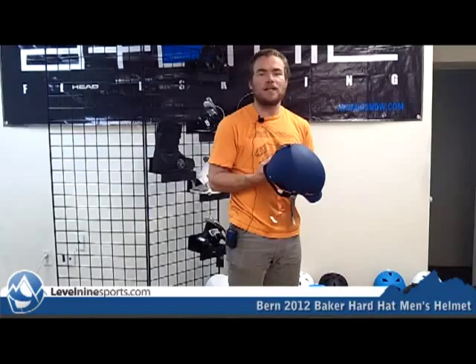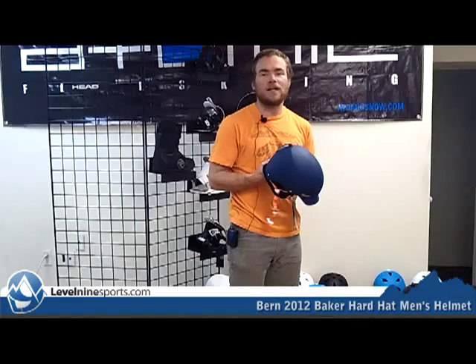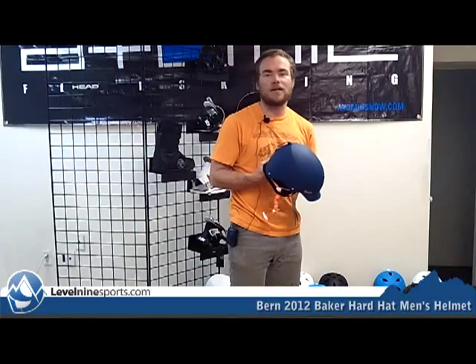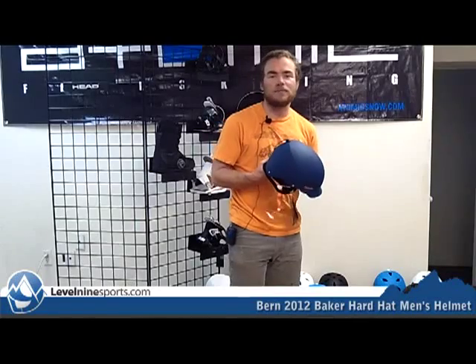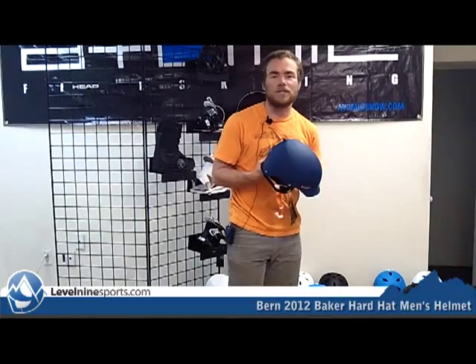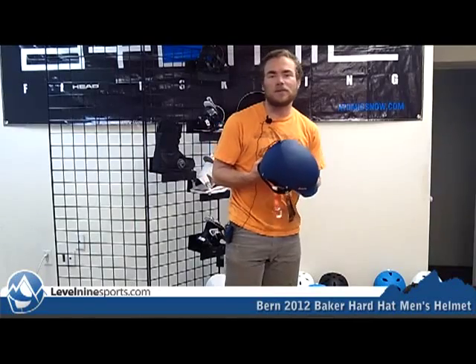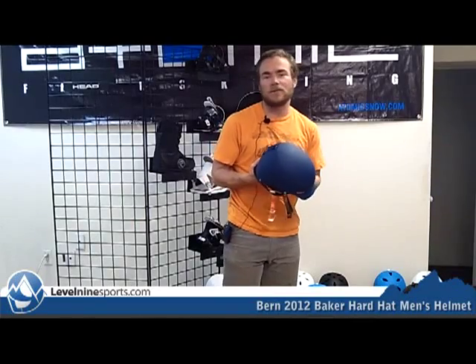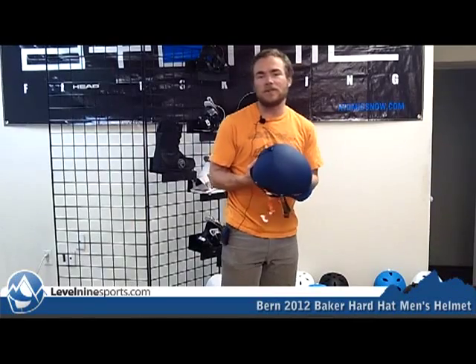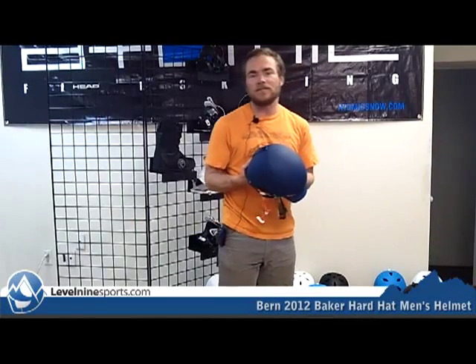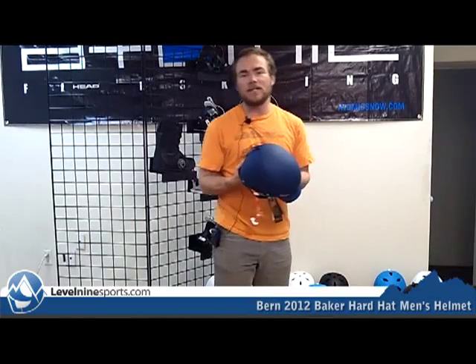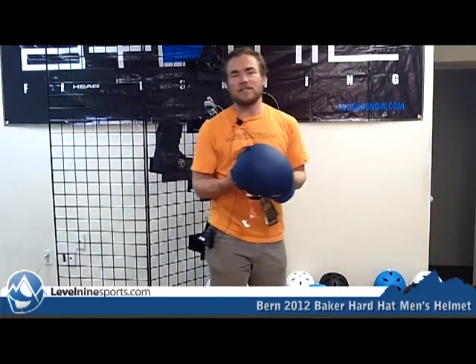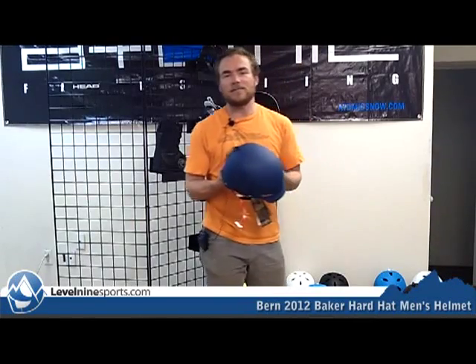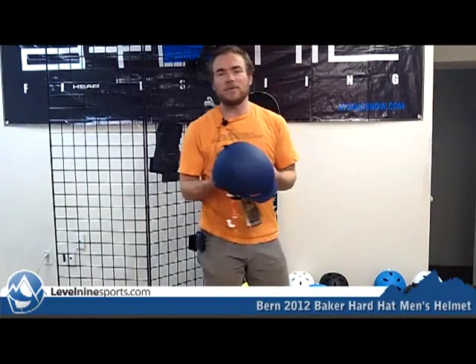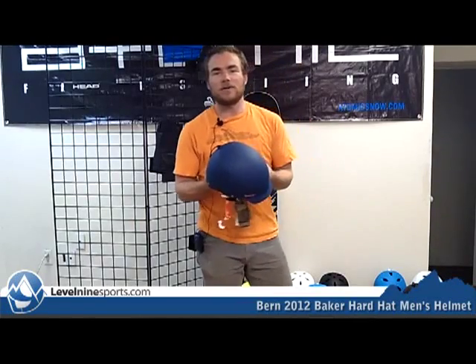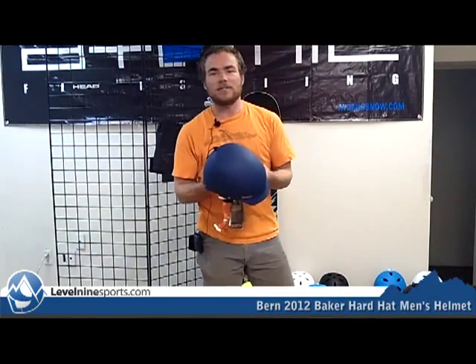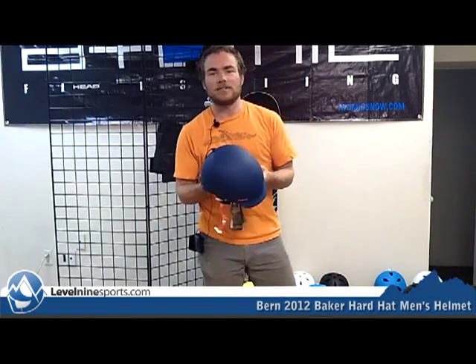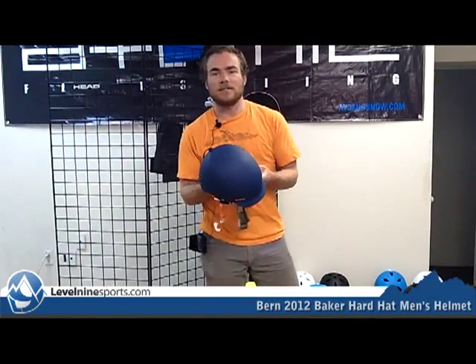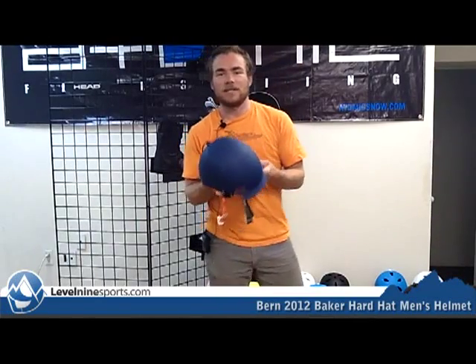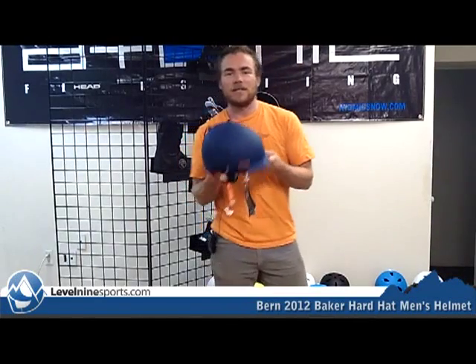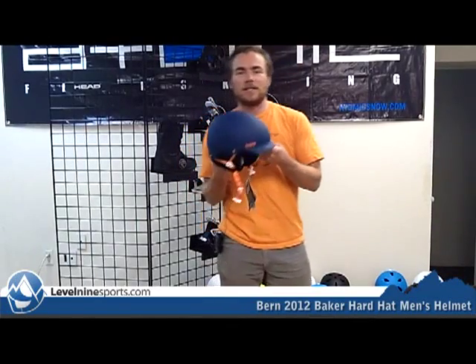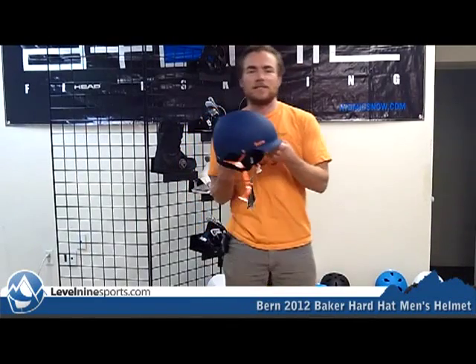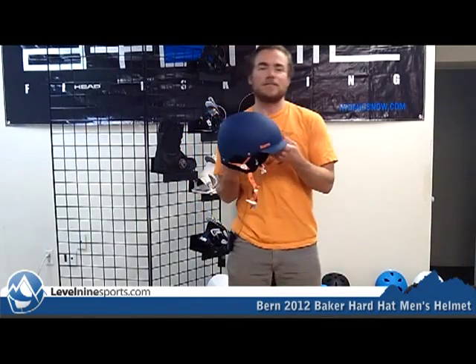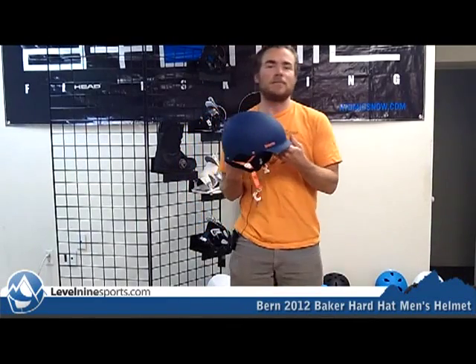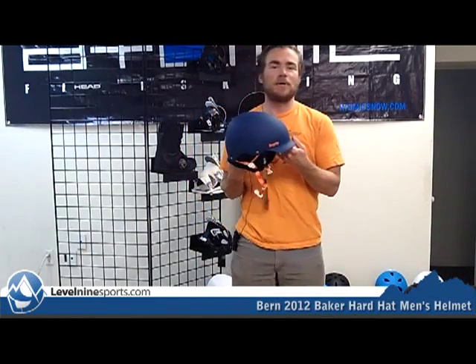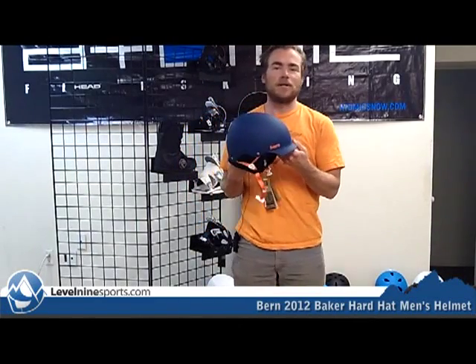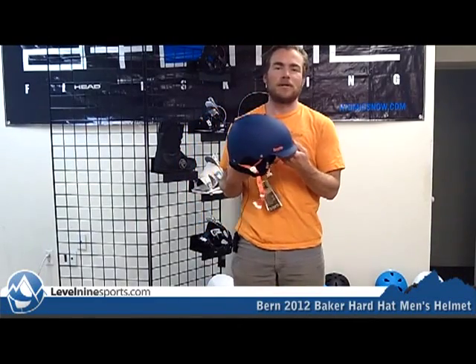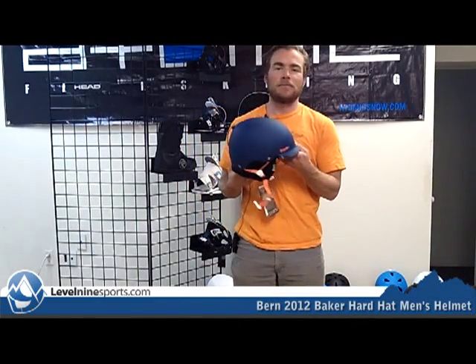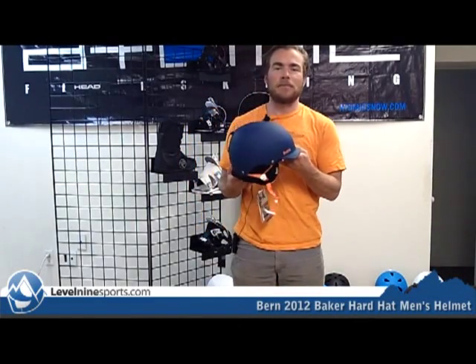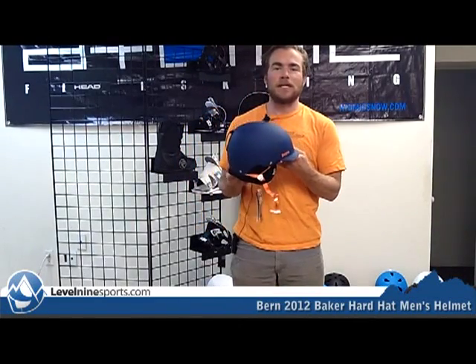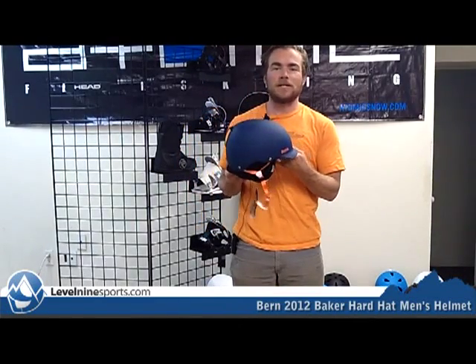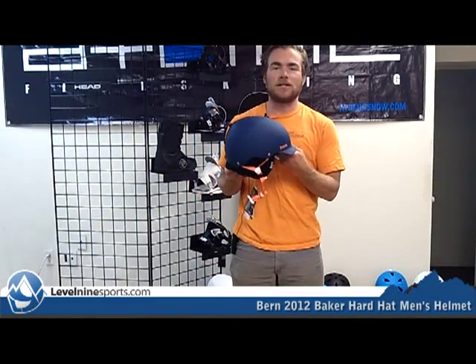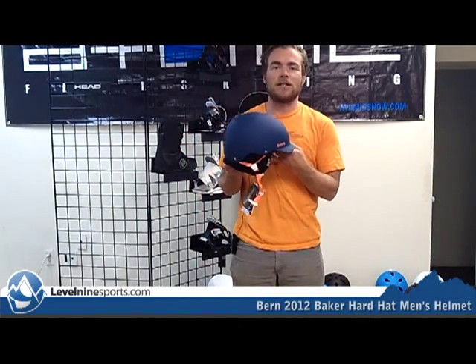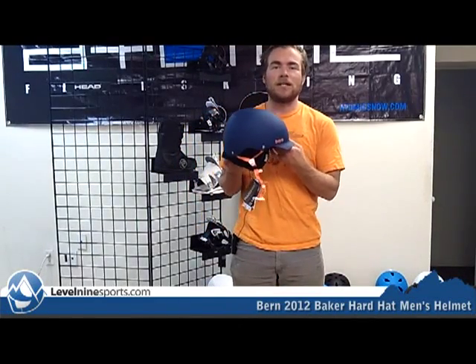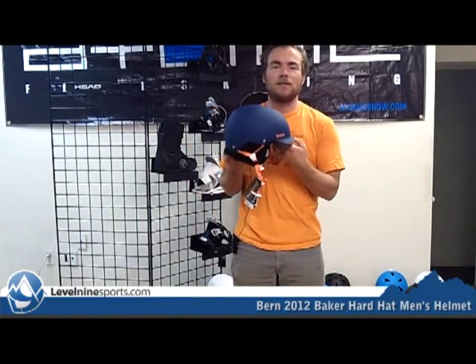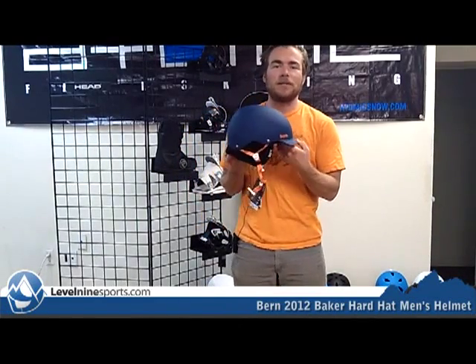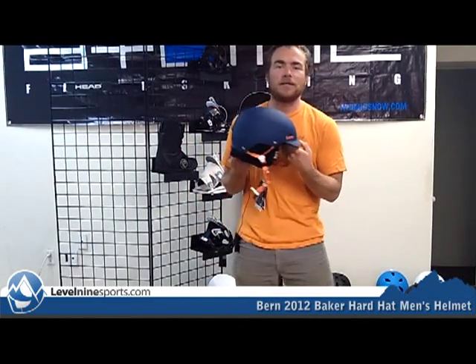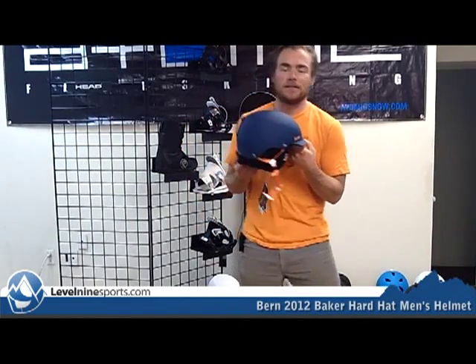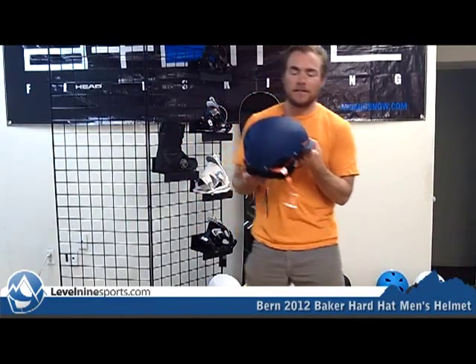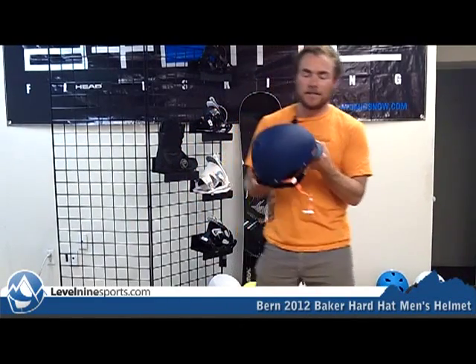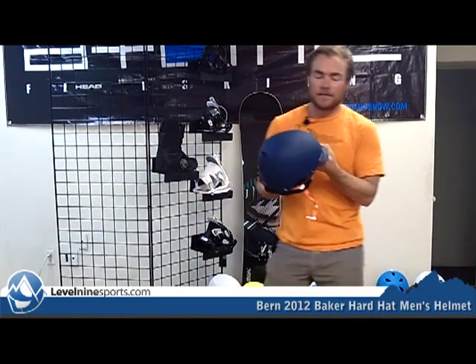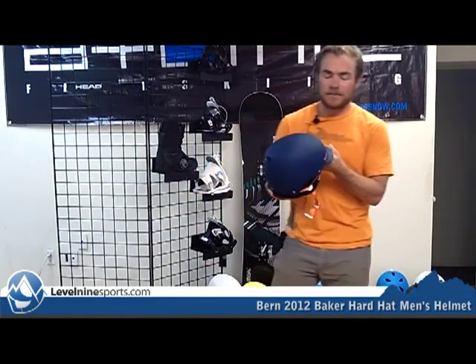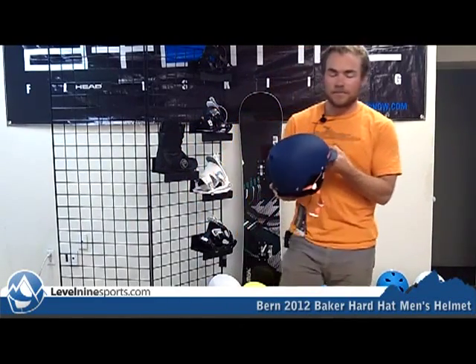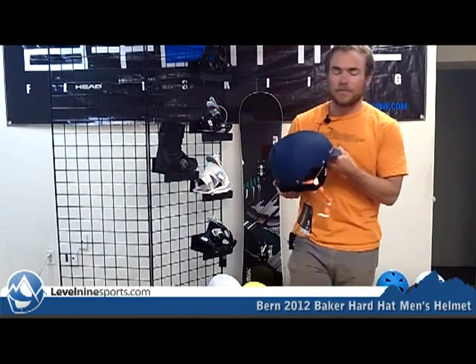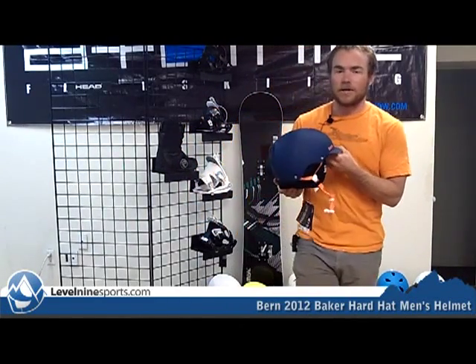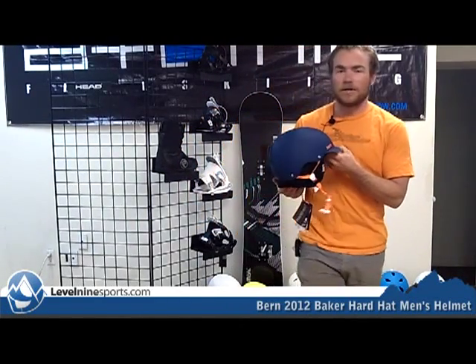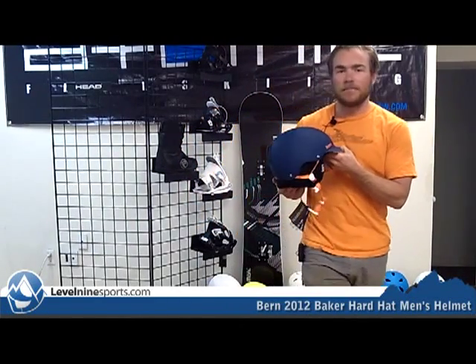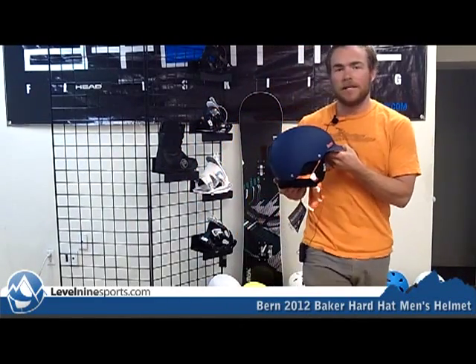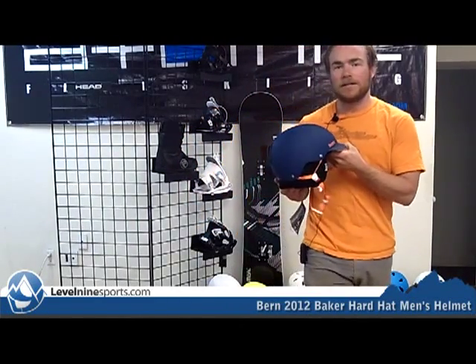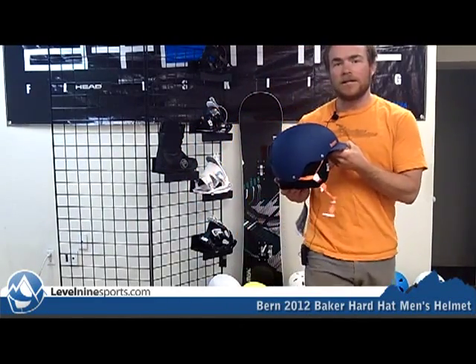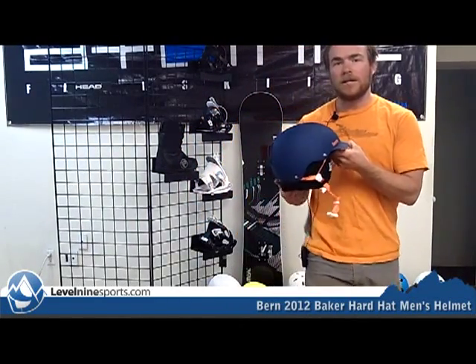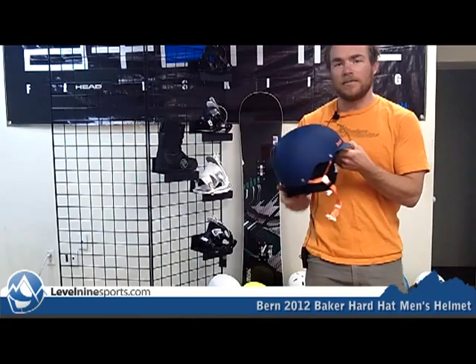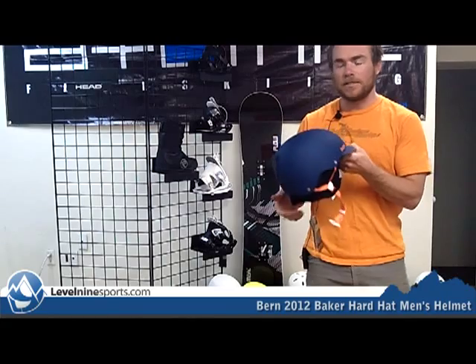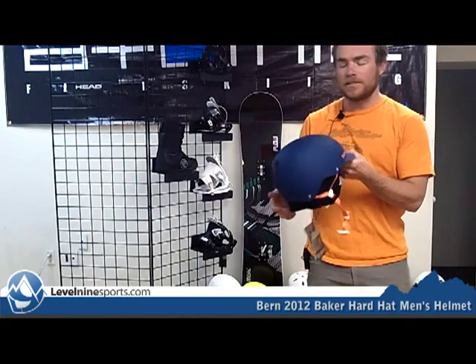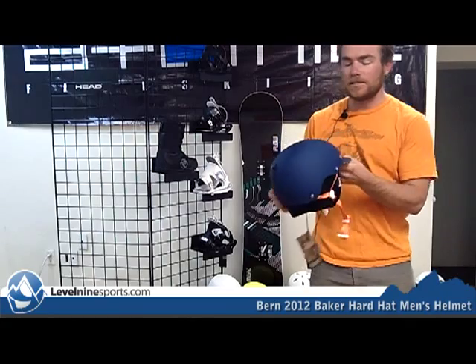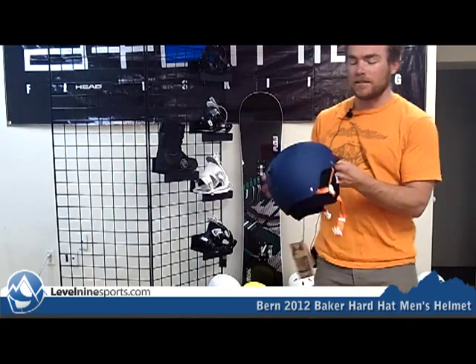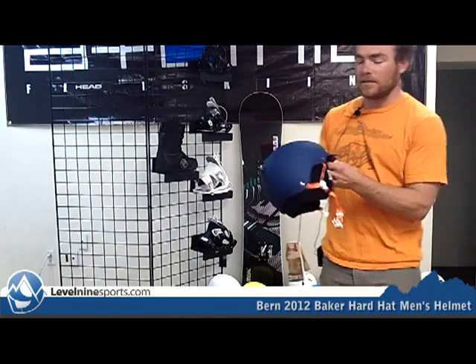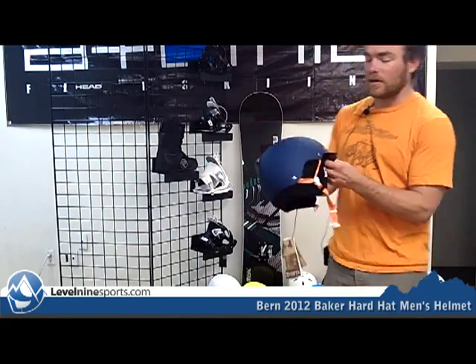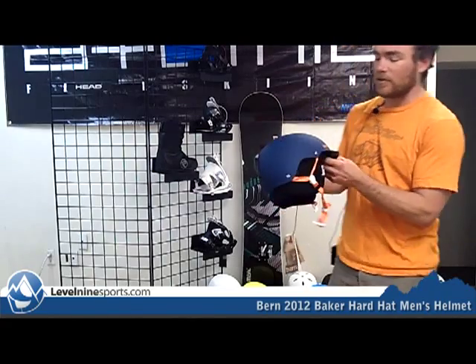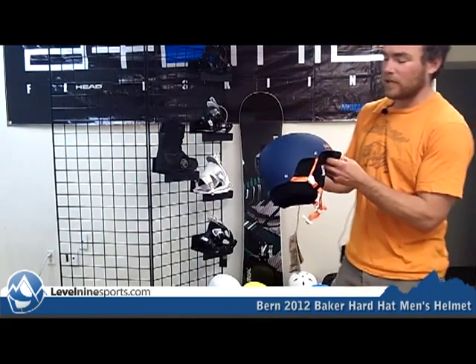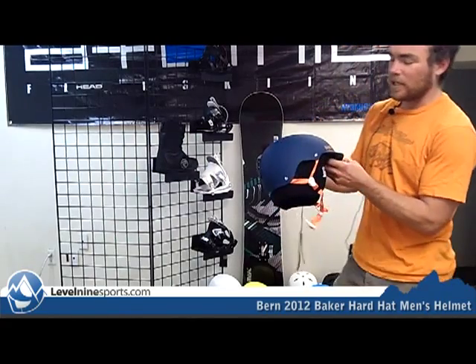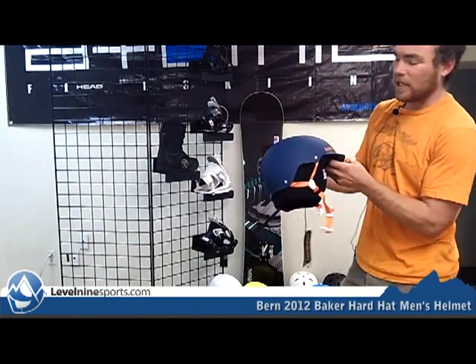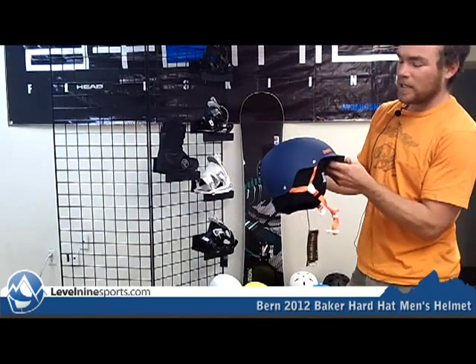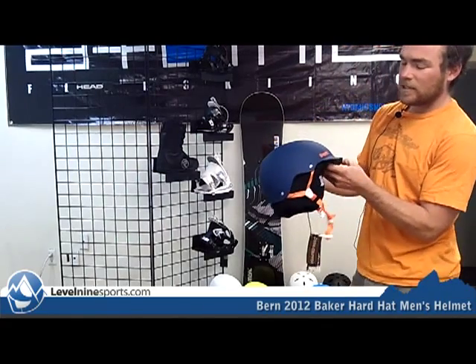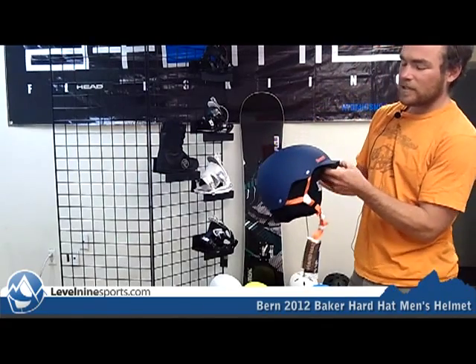Hi, I'm Chuck with Level 9 Sports. This is a Burn Baker Helmet. These Burn Baker Helmets are really nice.